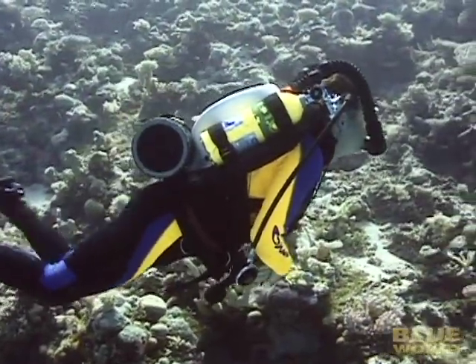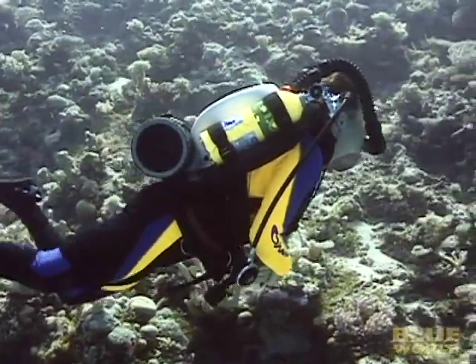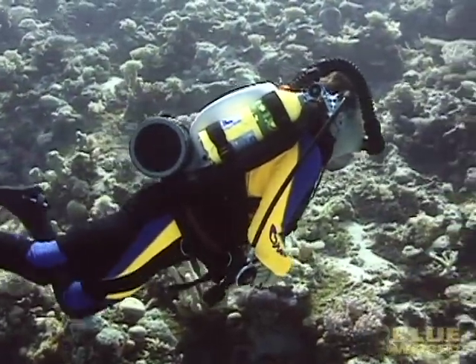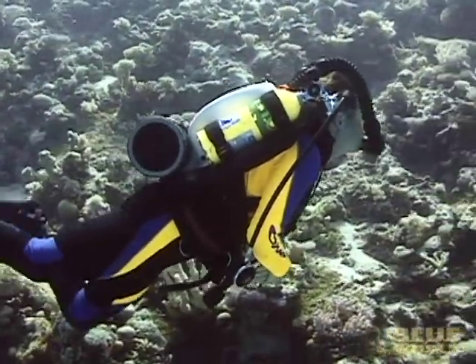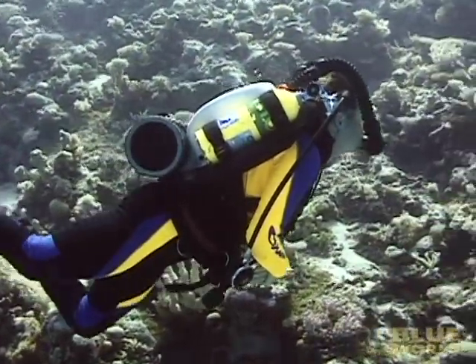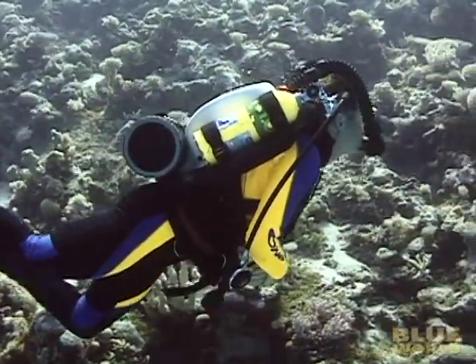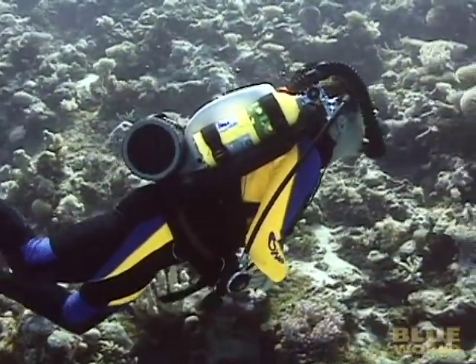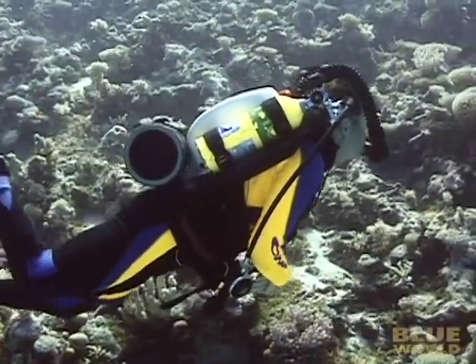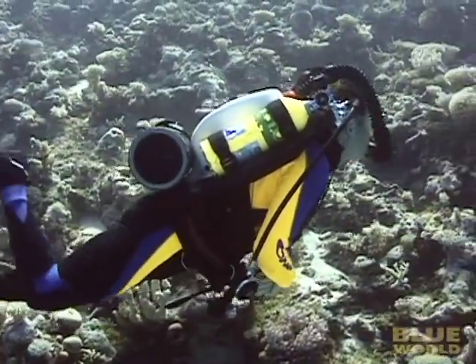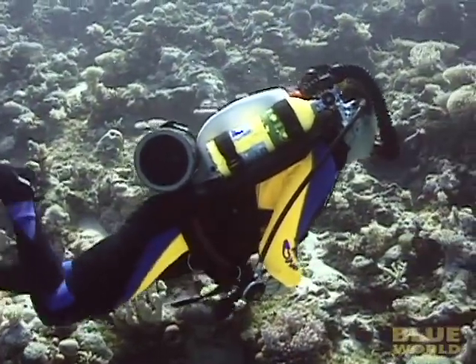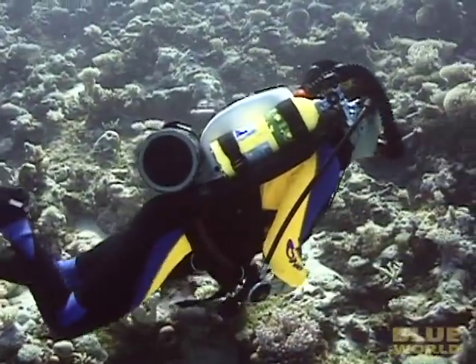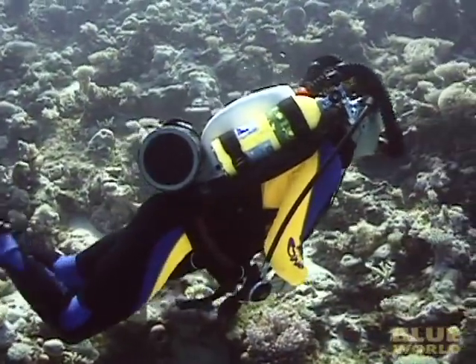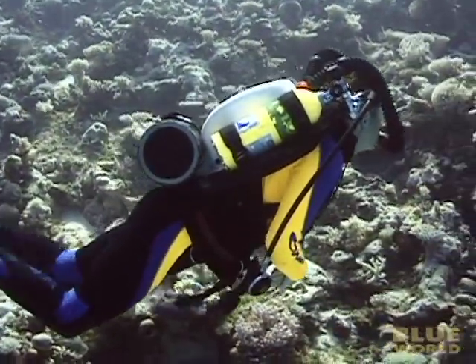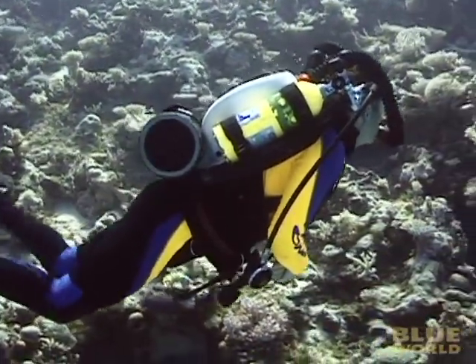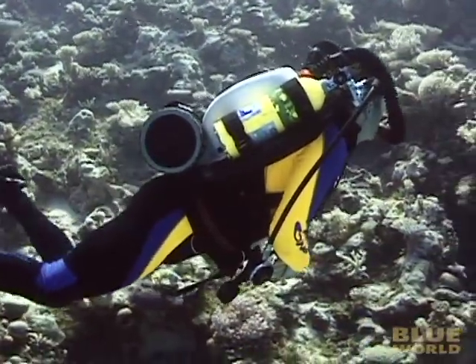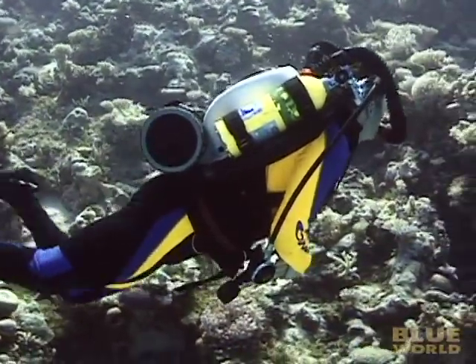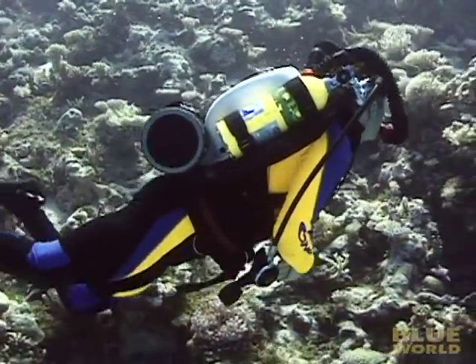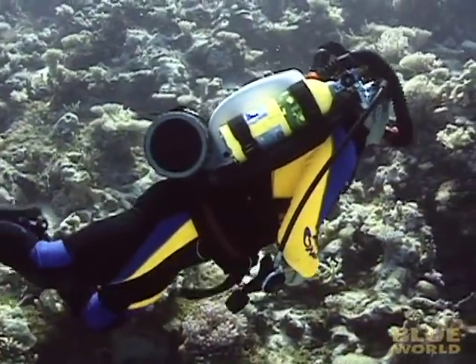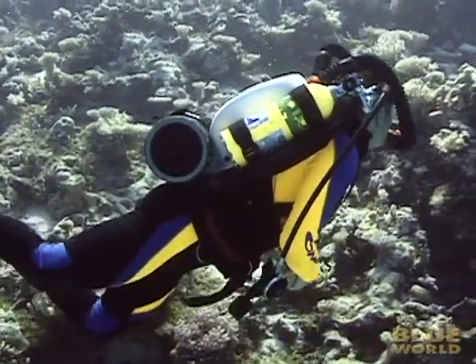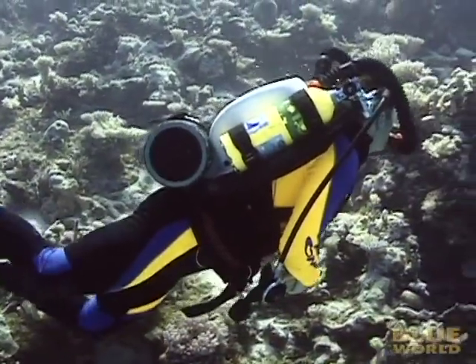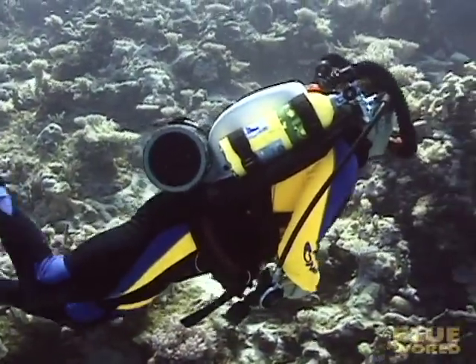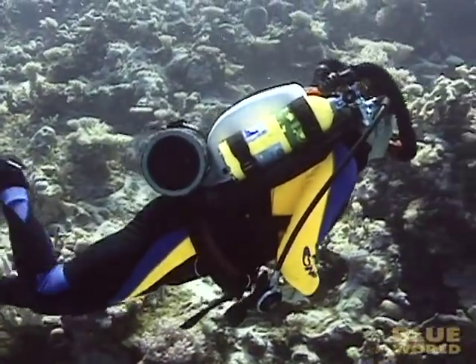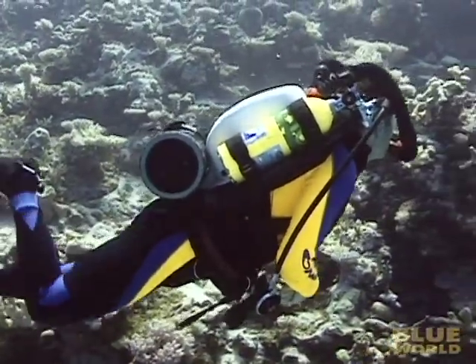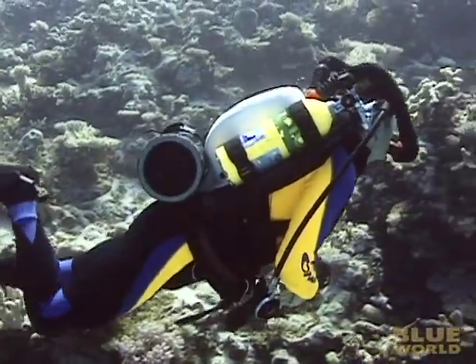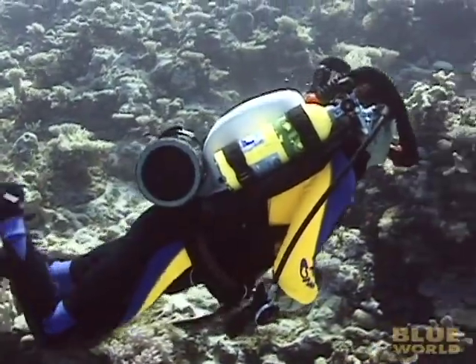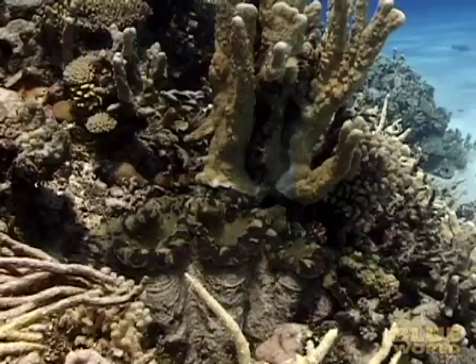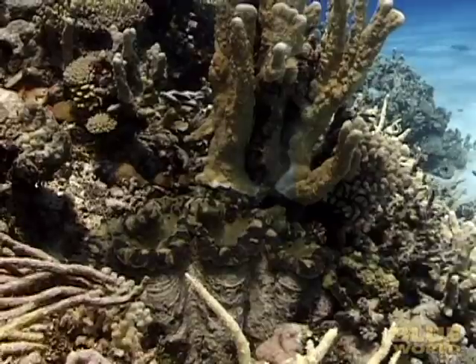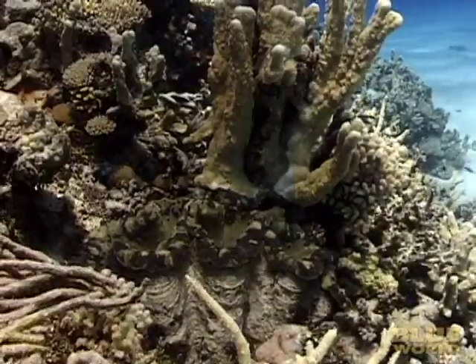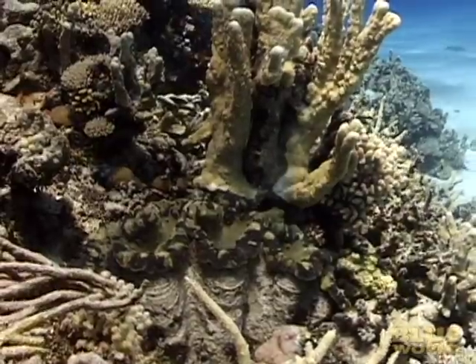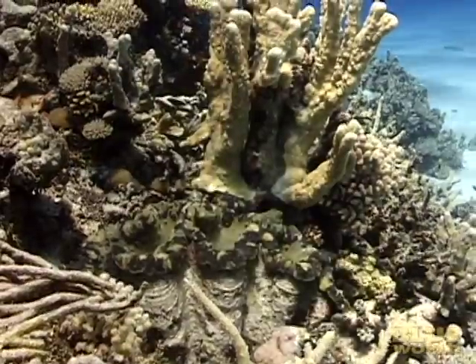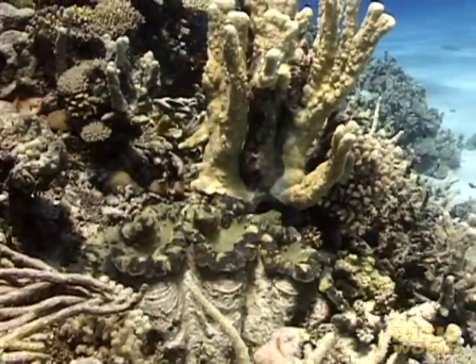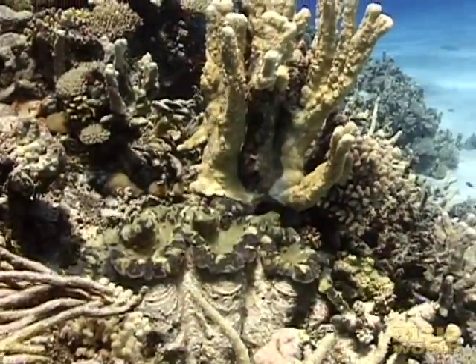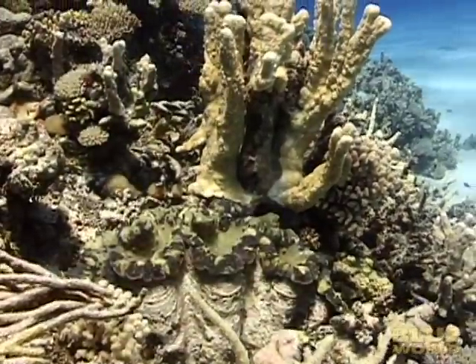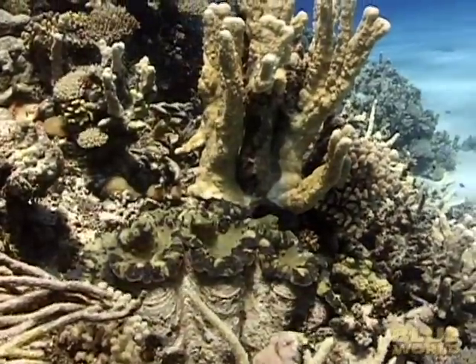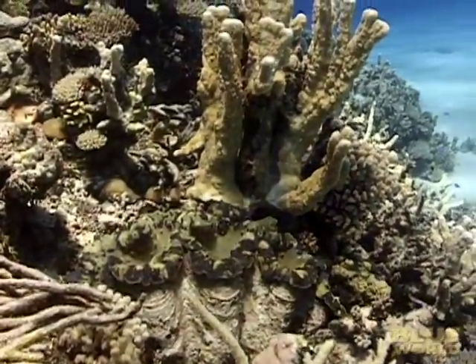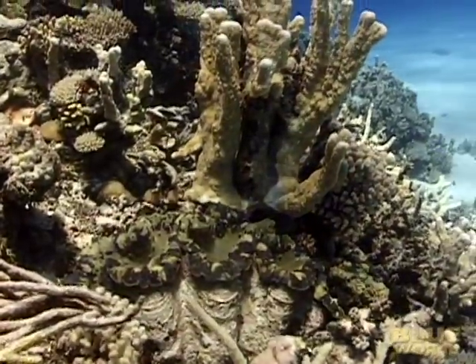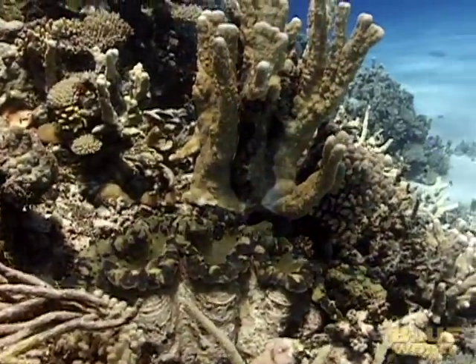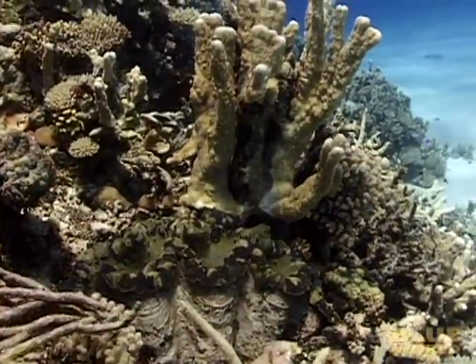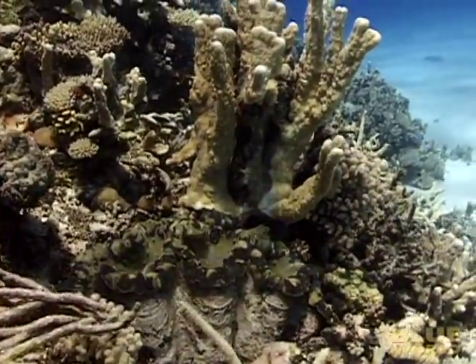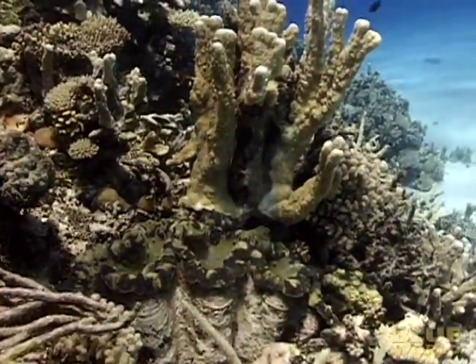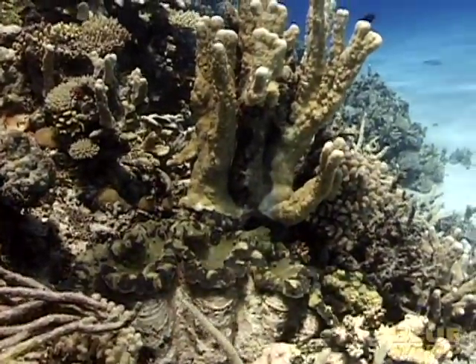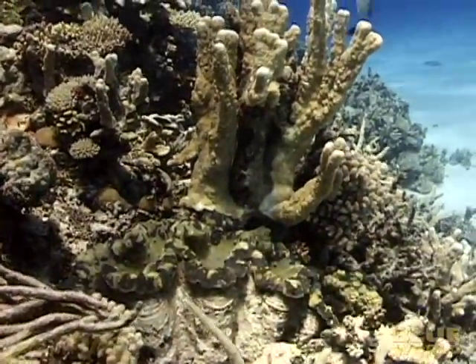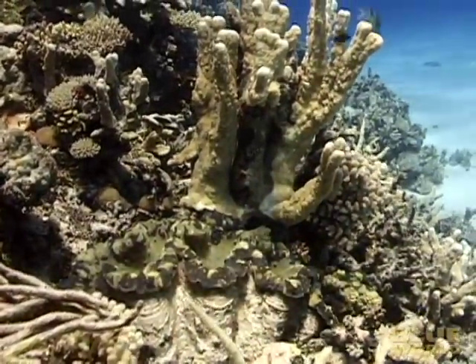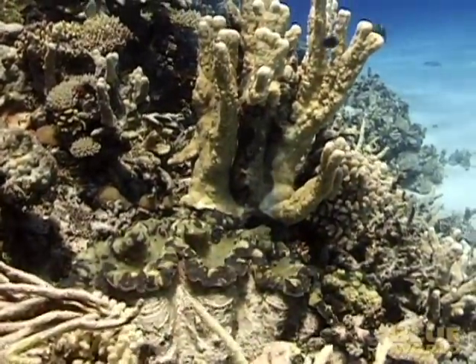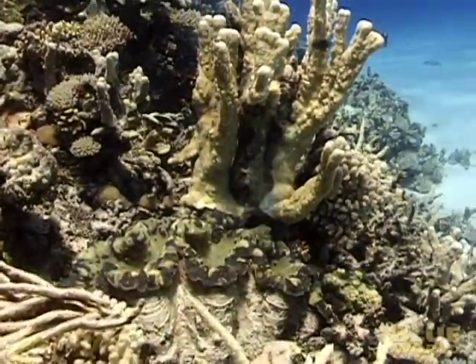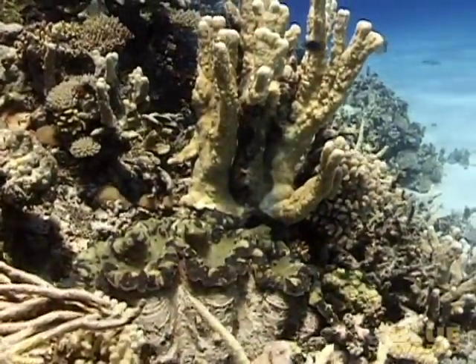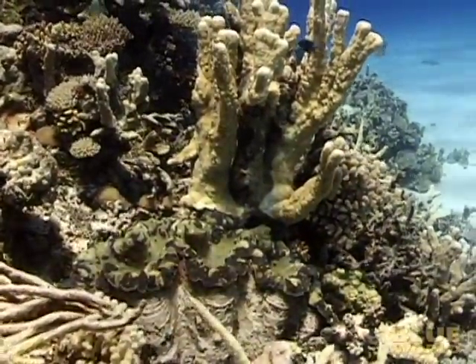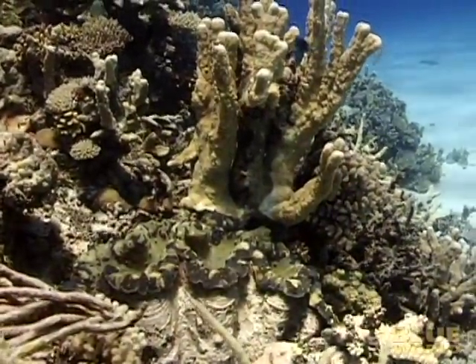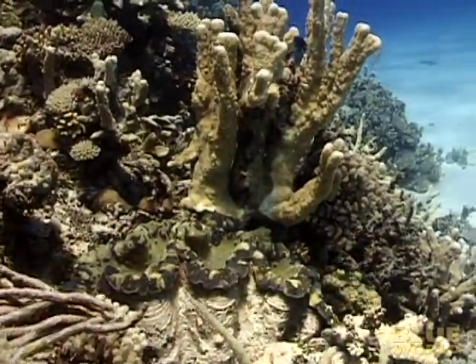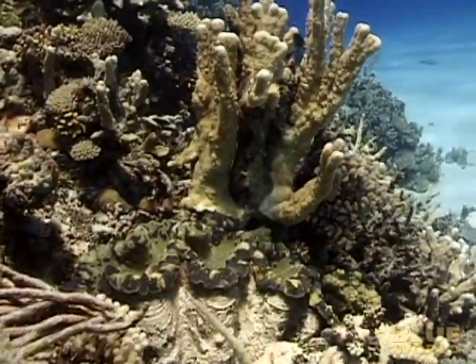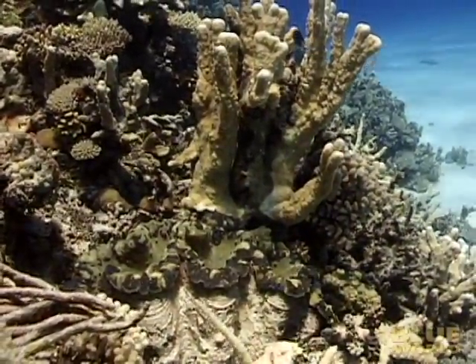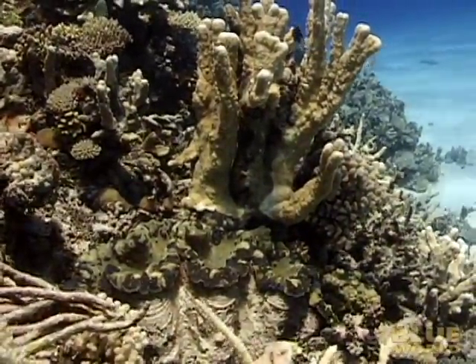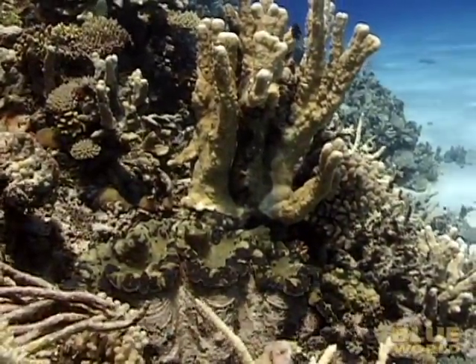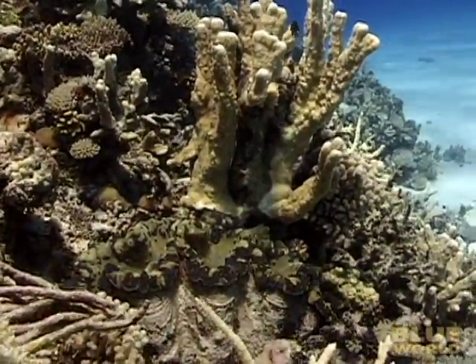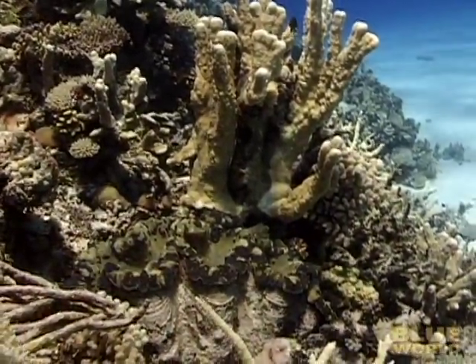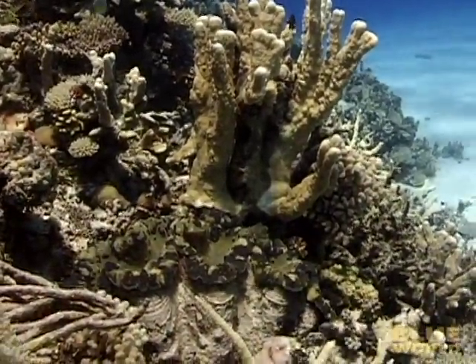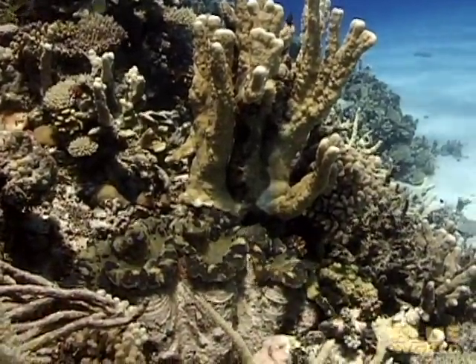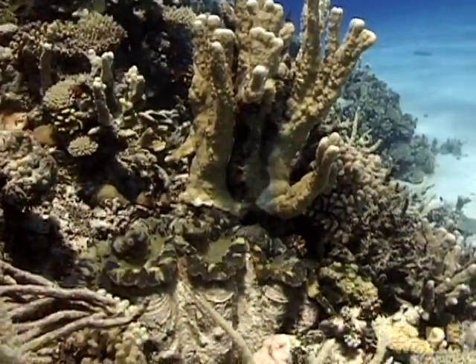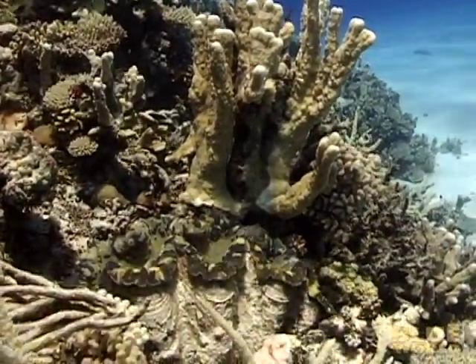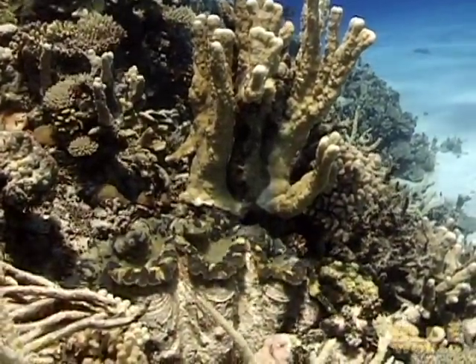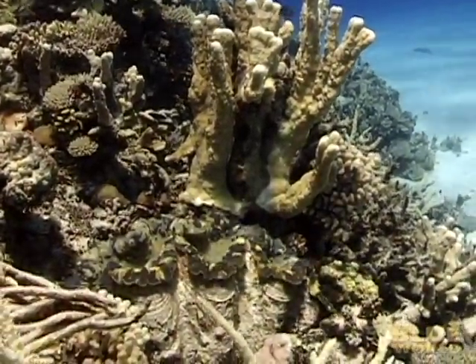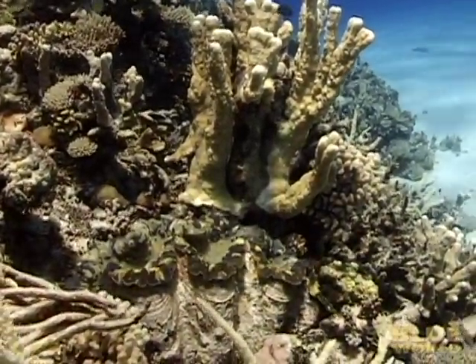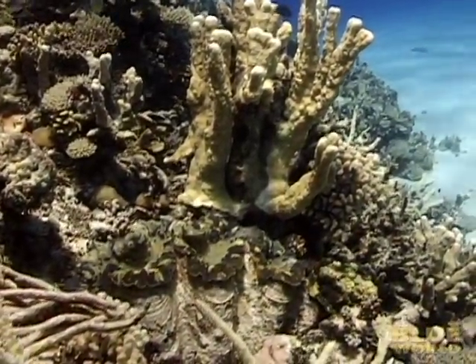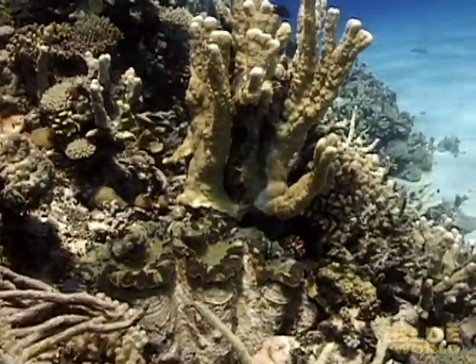At last, I see a Tridacna clam. It's grown into the reef, so it's a little hard to see.